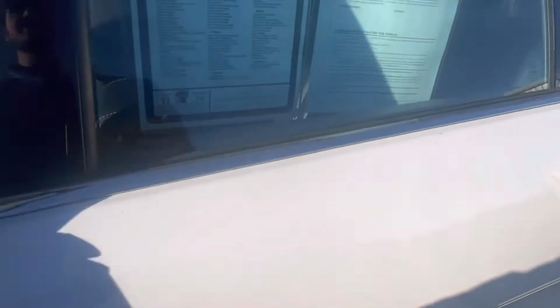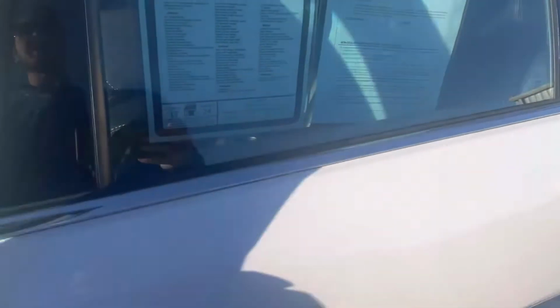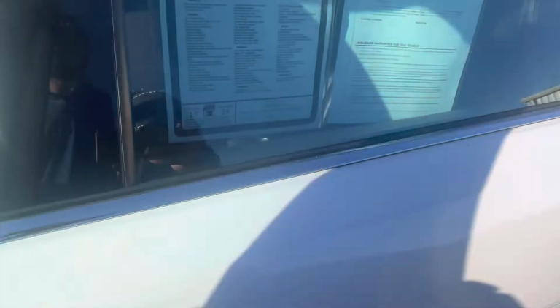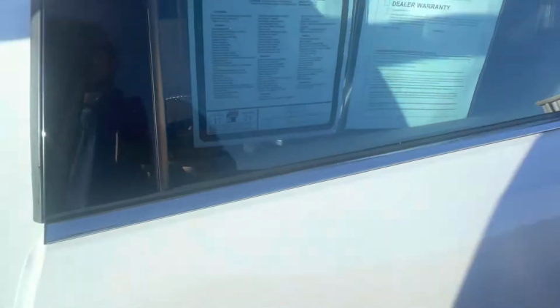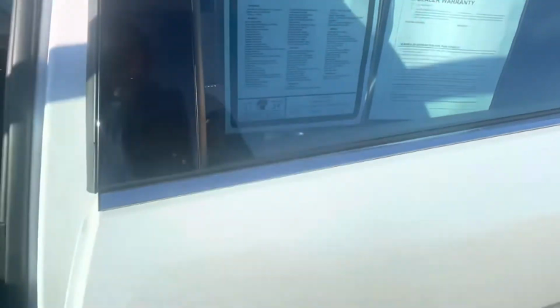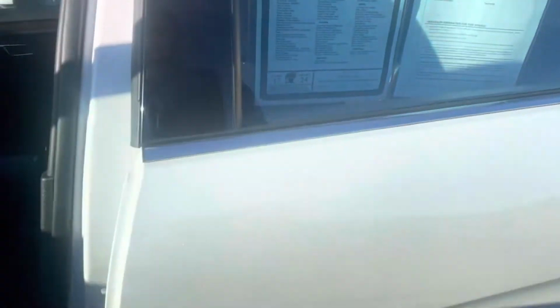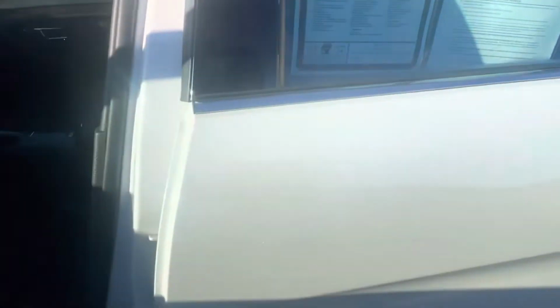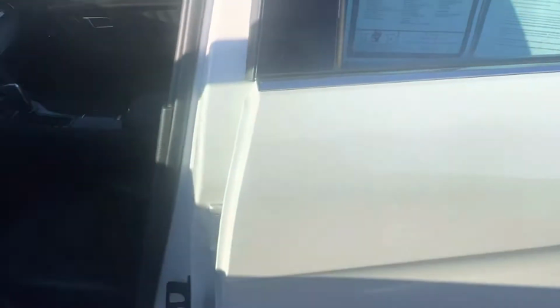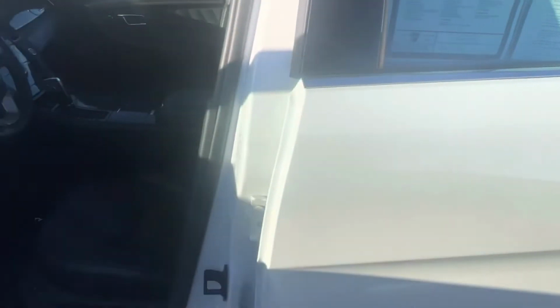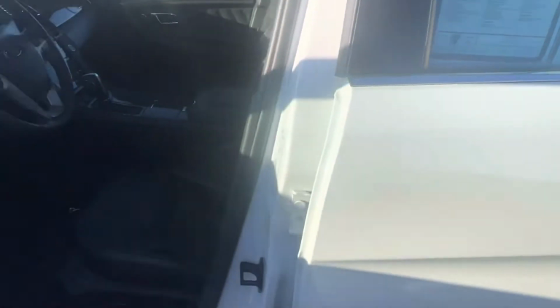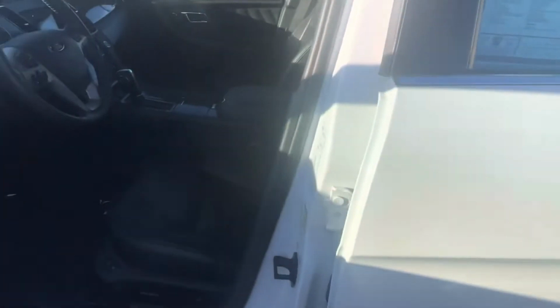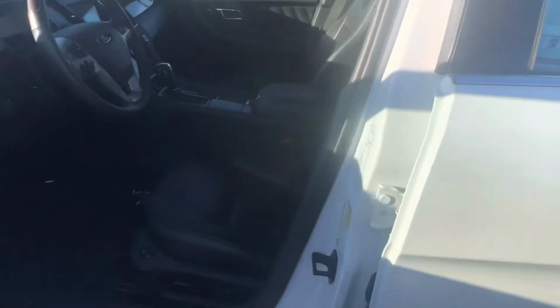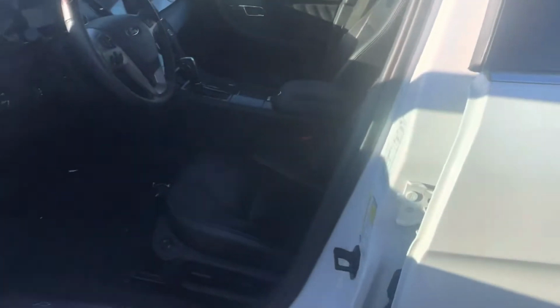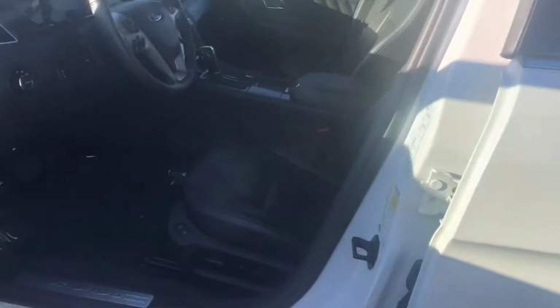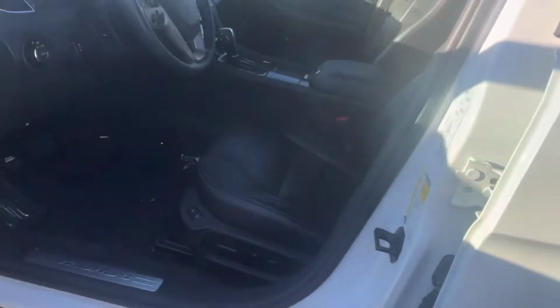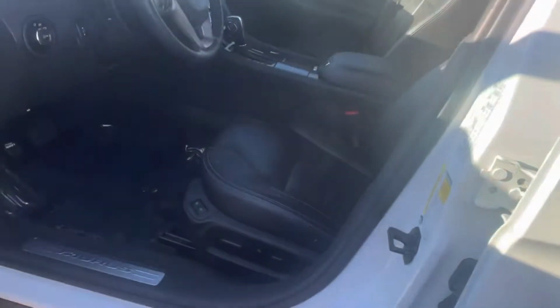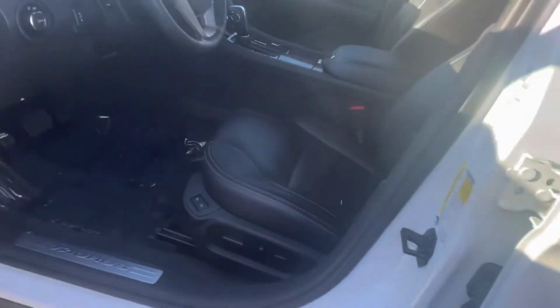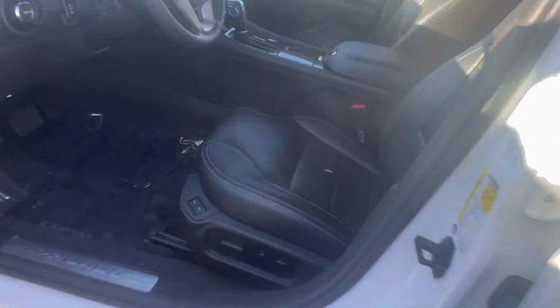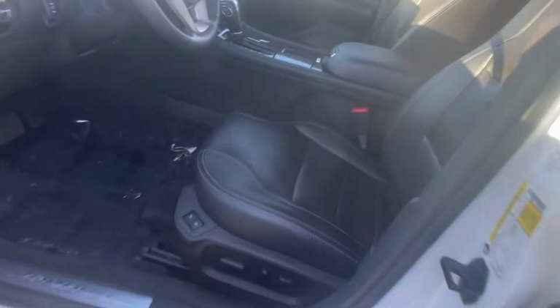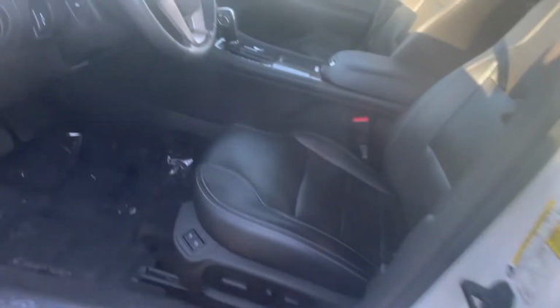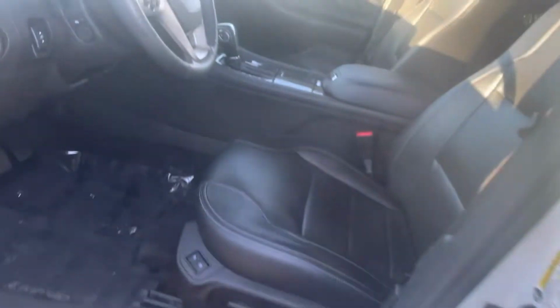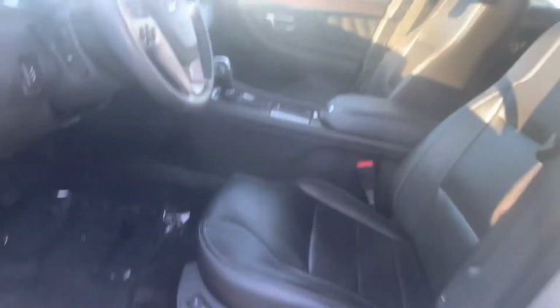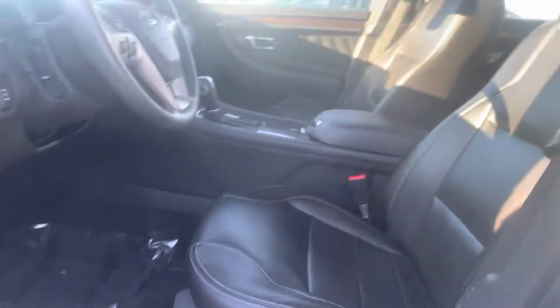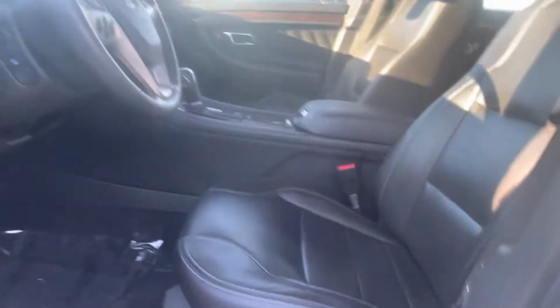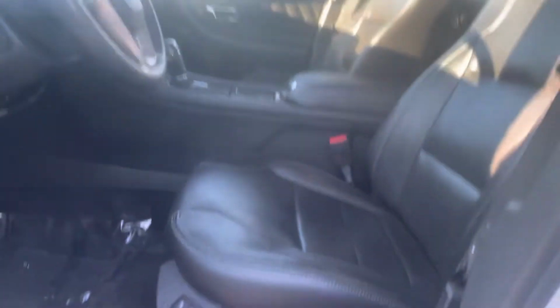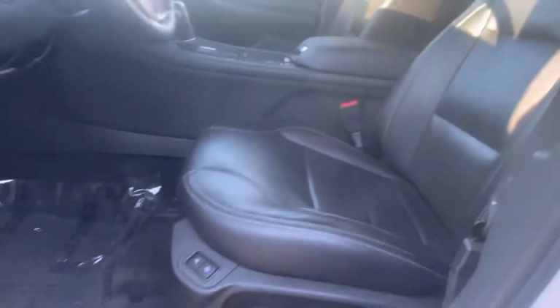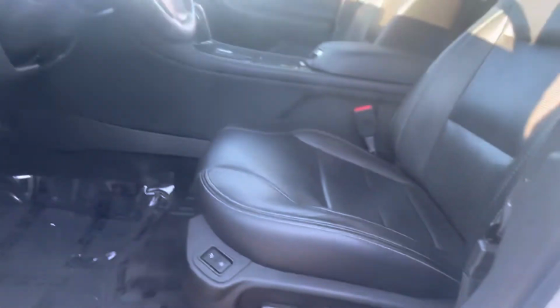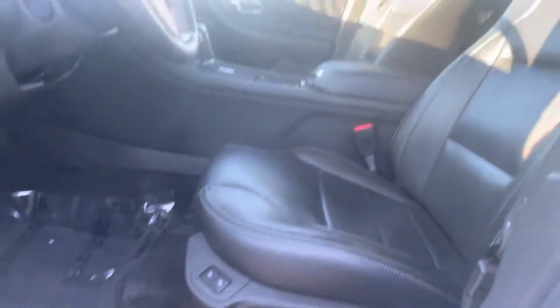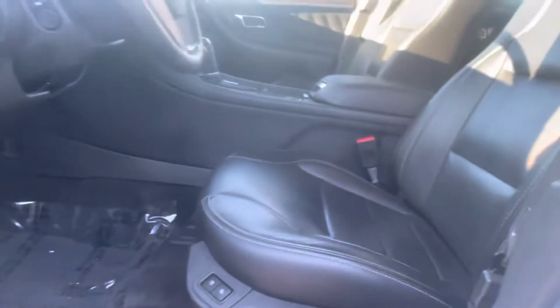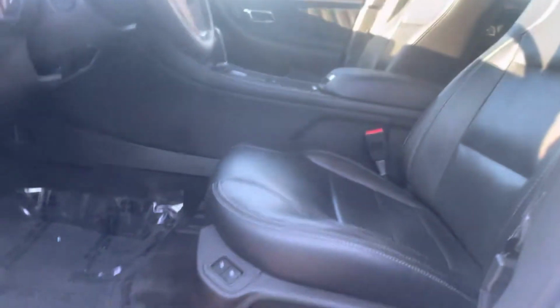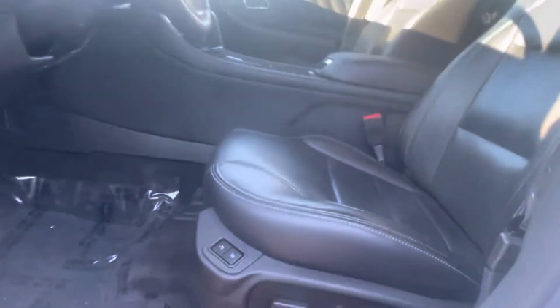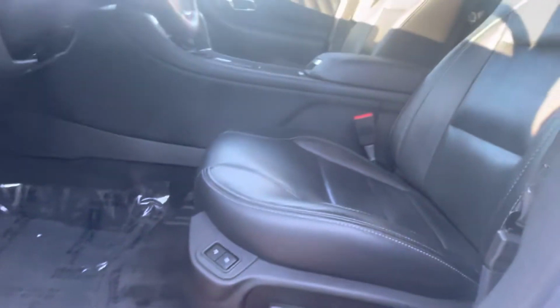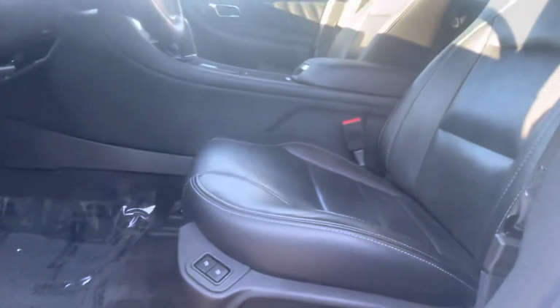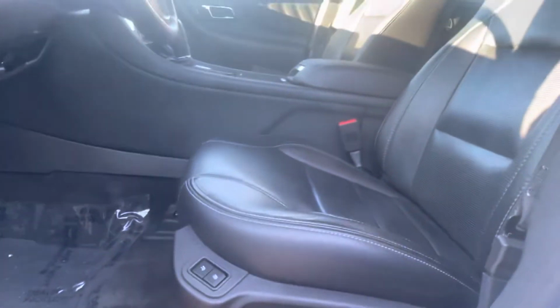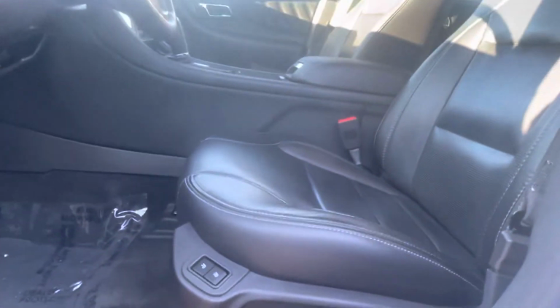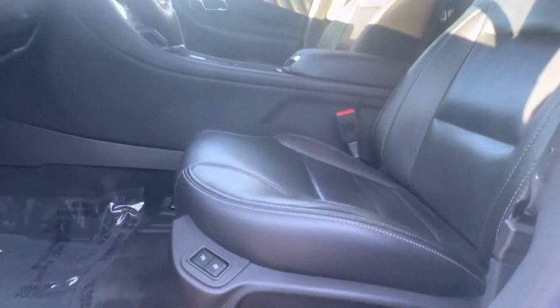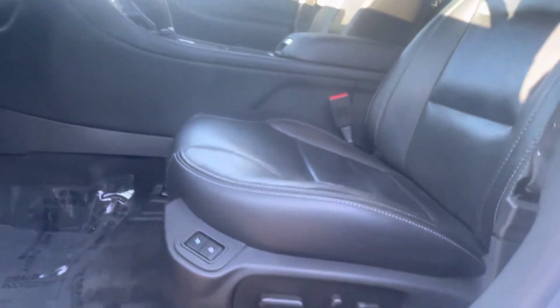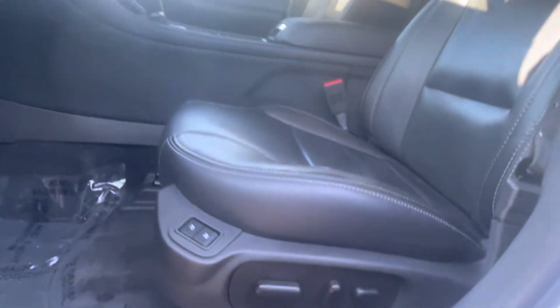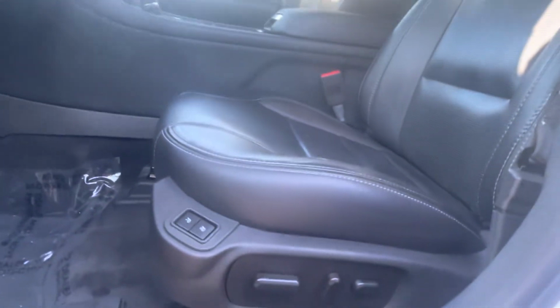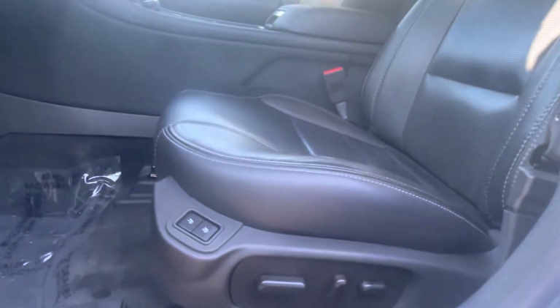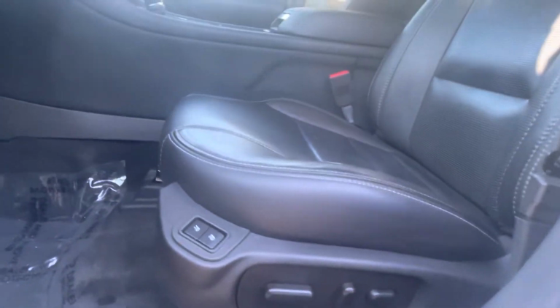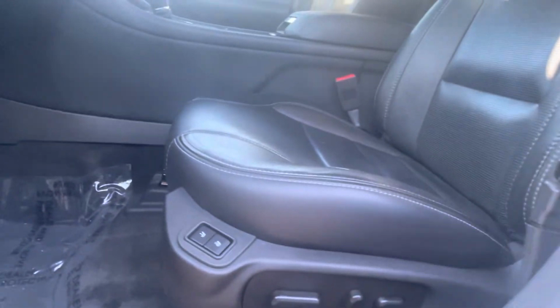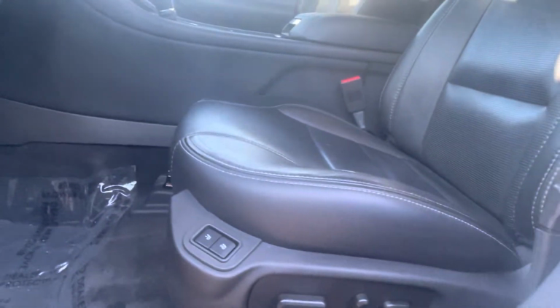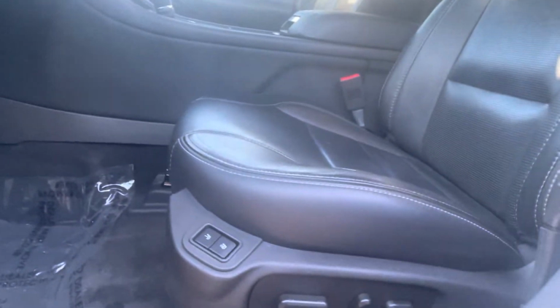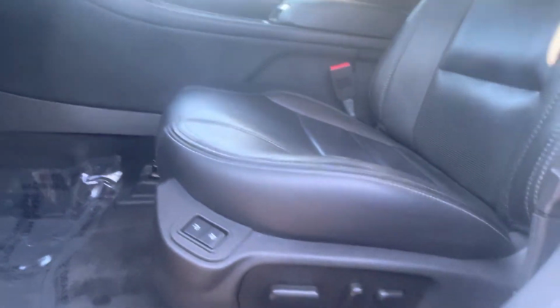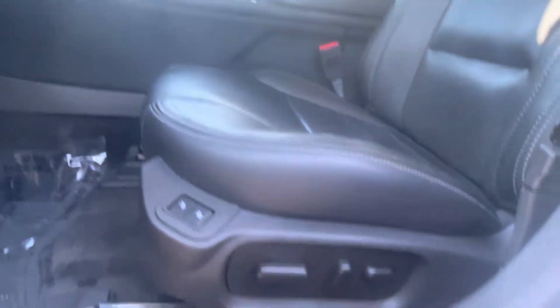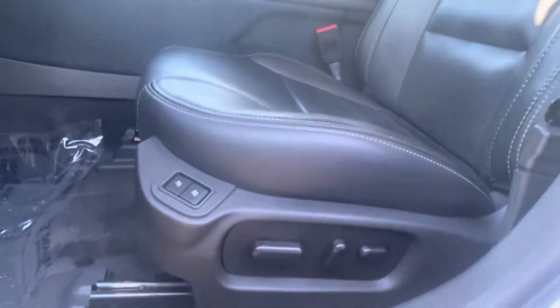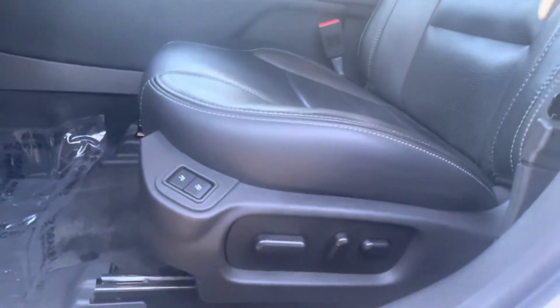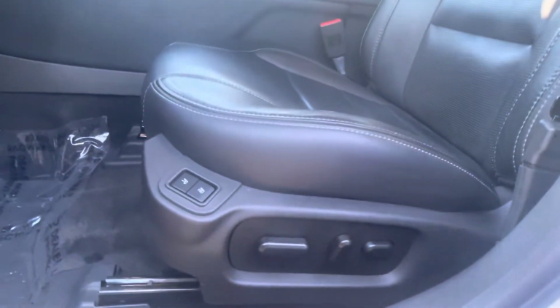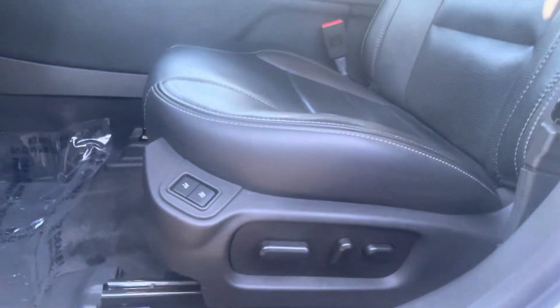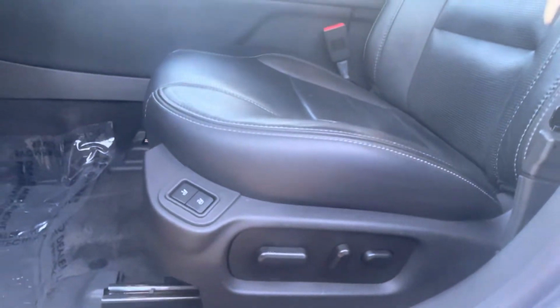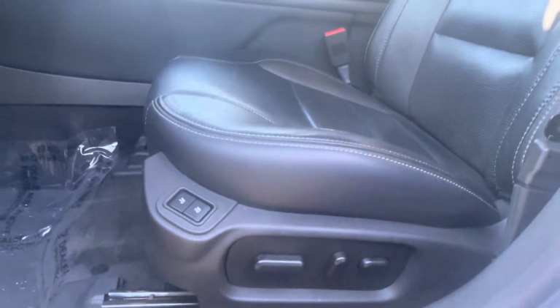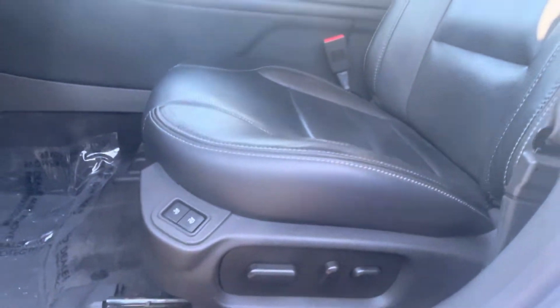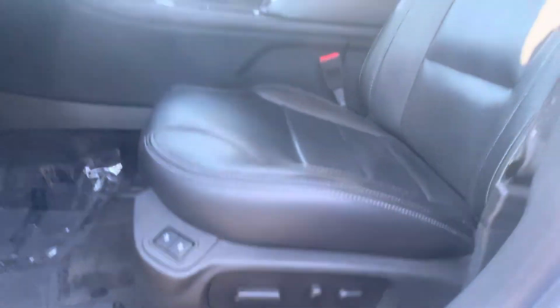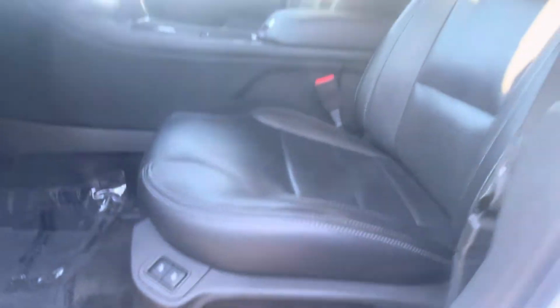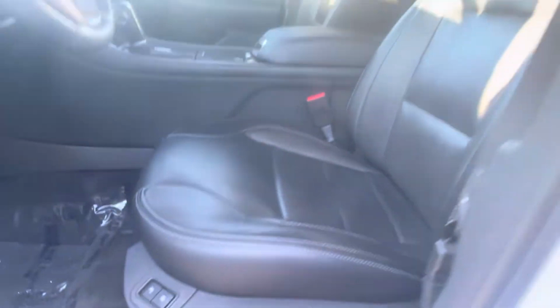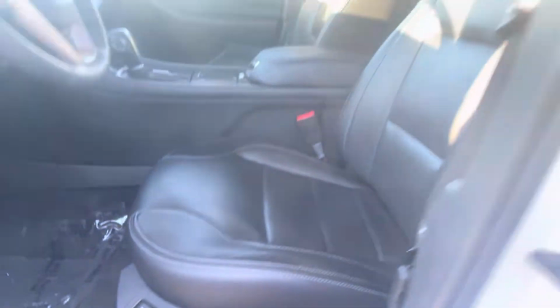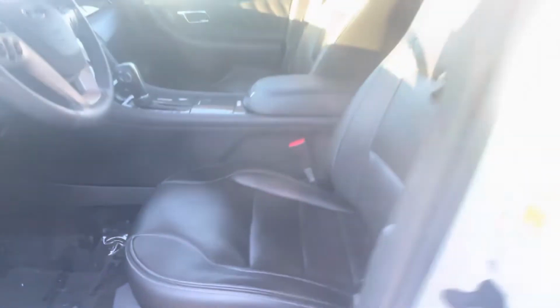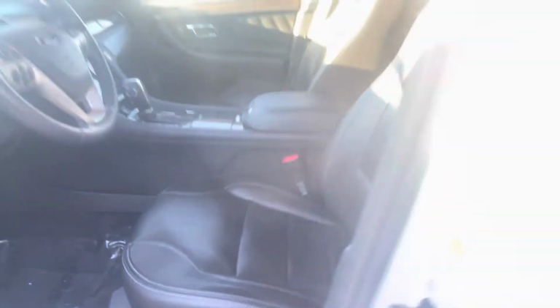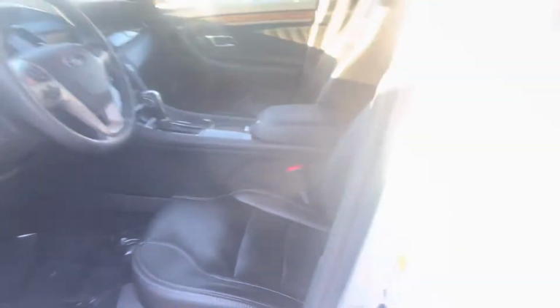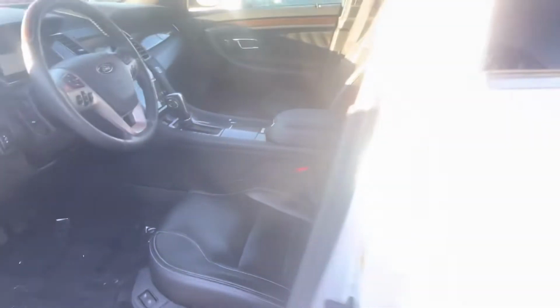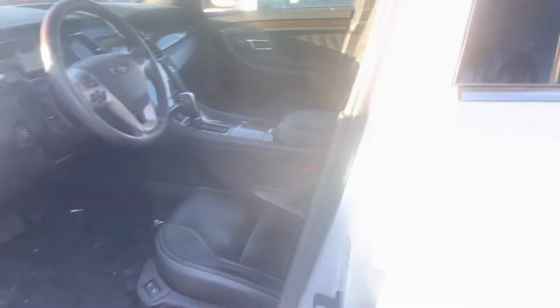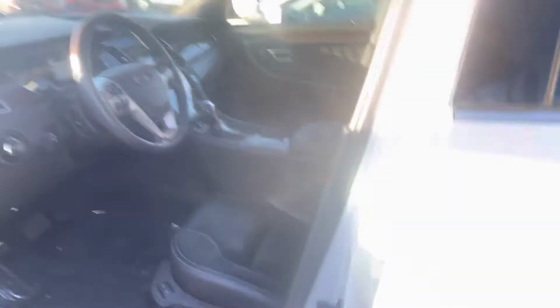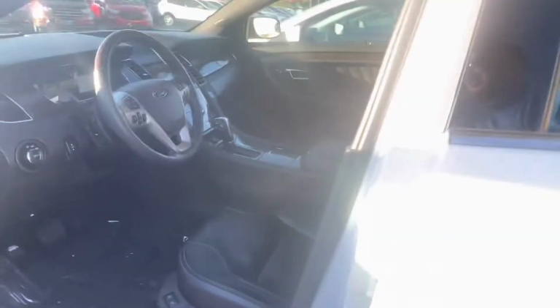Body-wise, it cannot be any cleaner. Memory seats as well as the power seats.